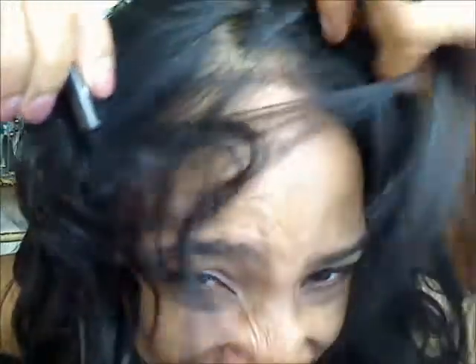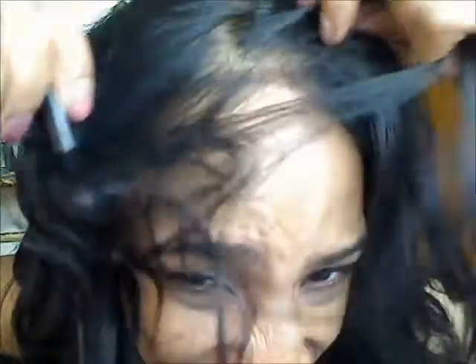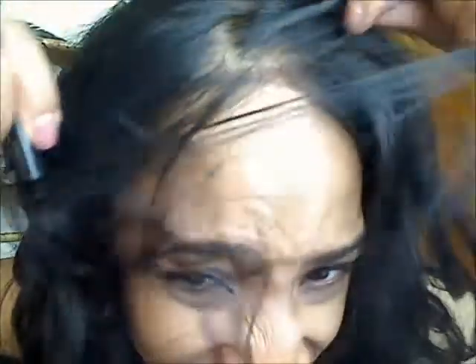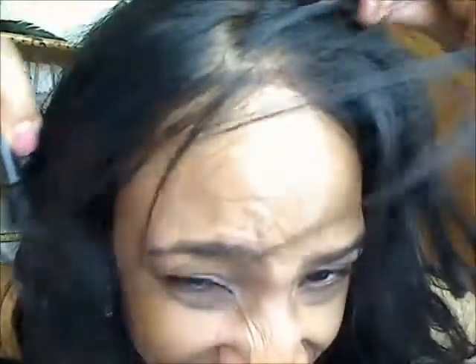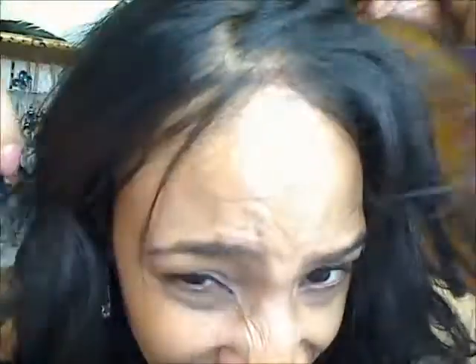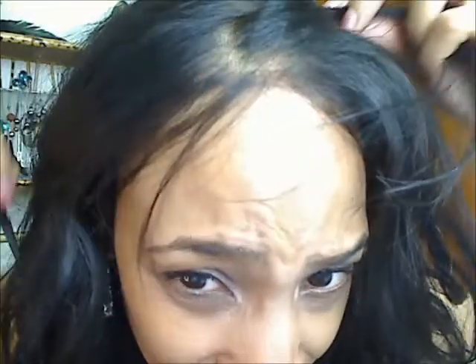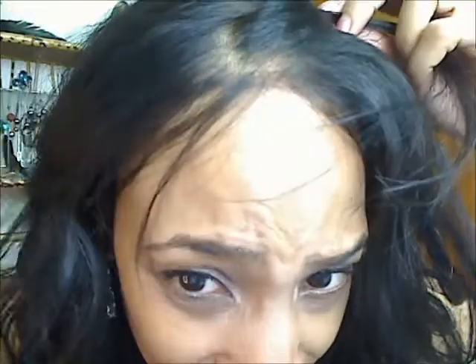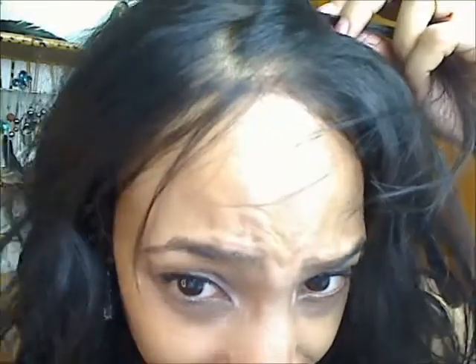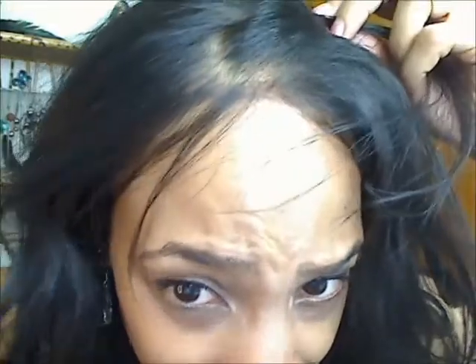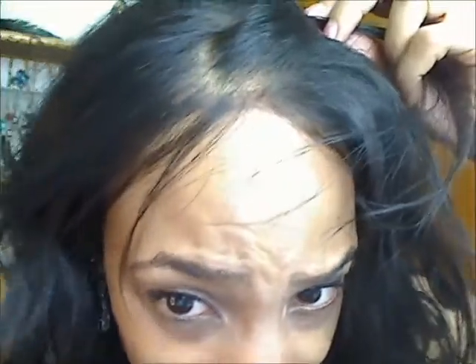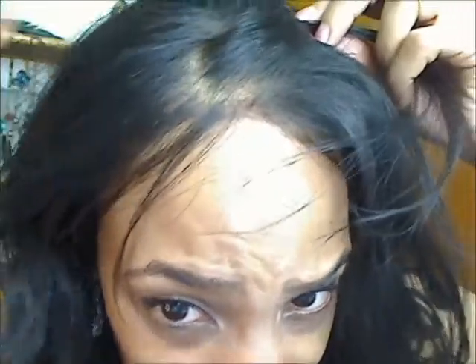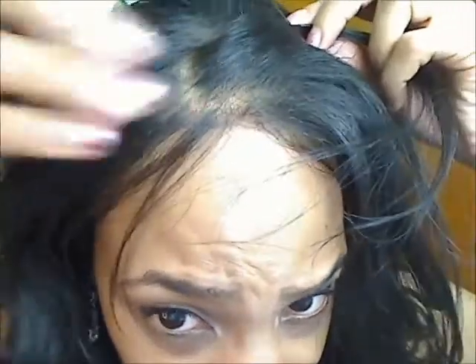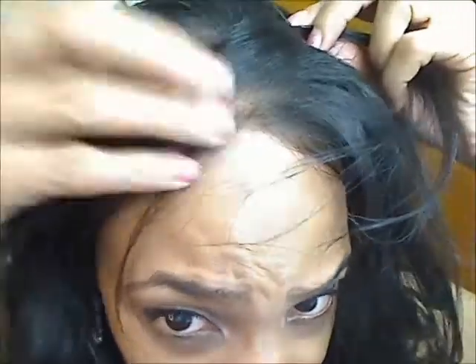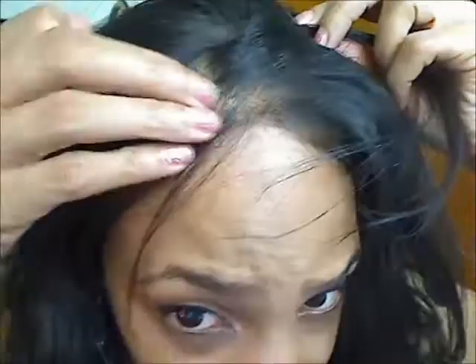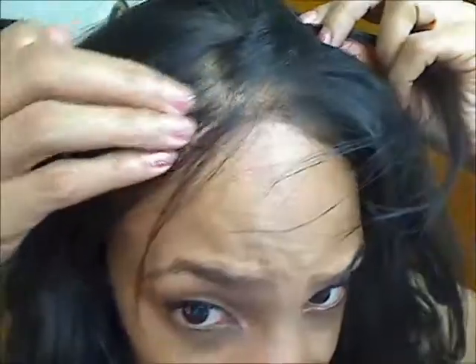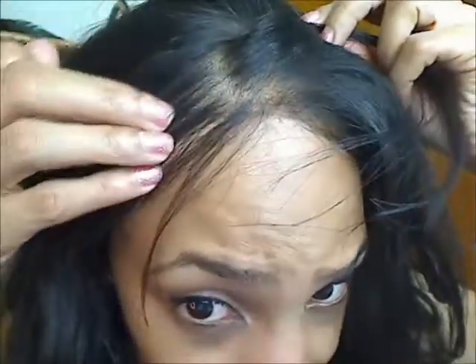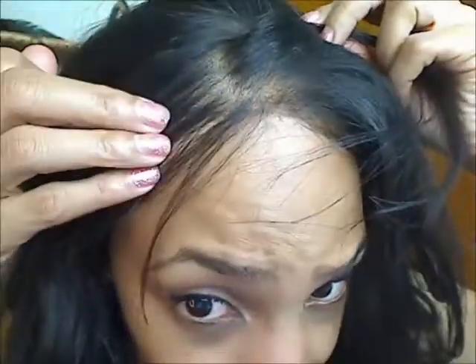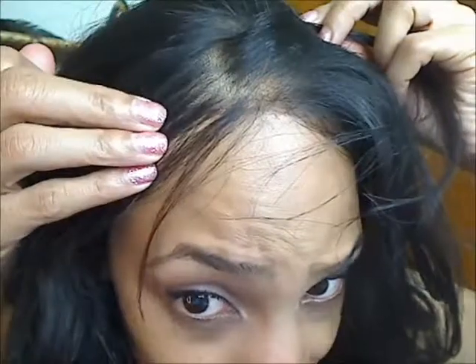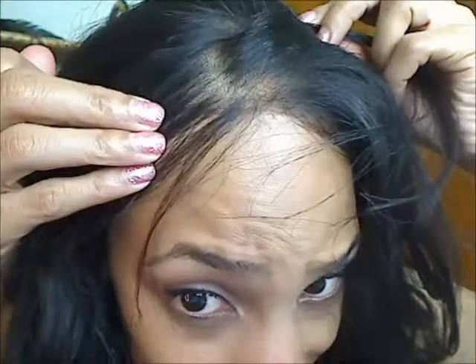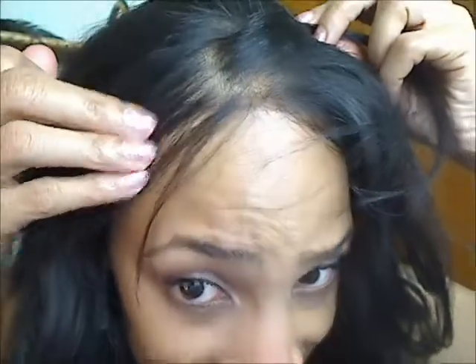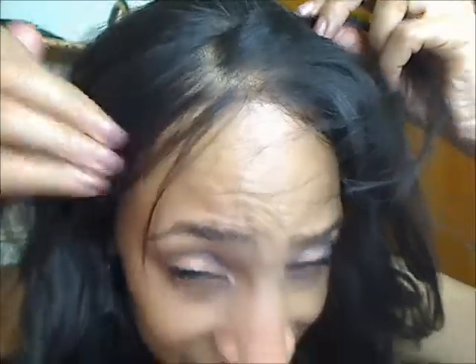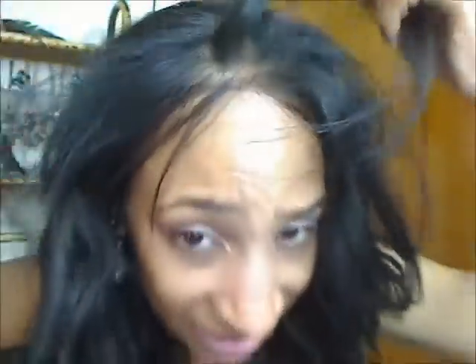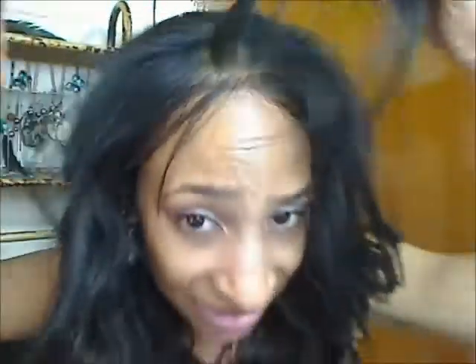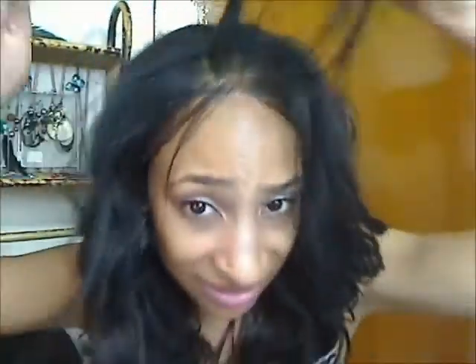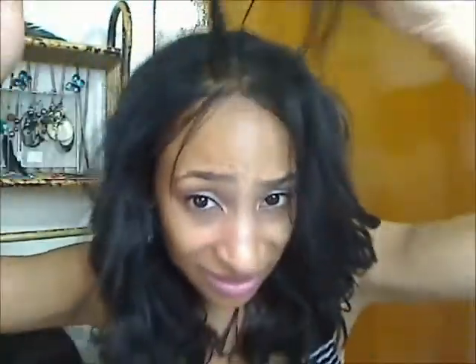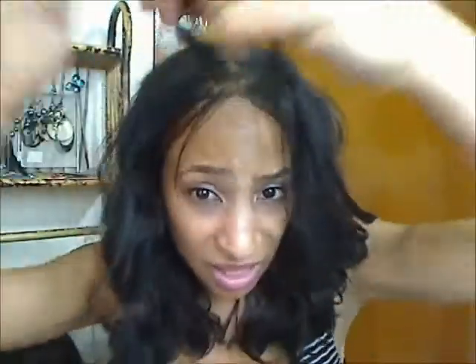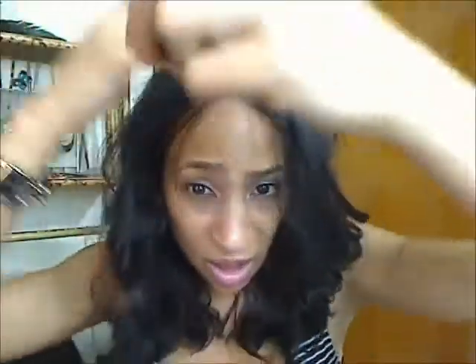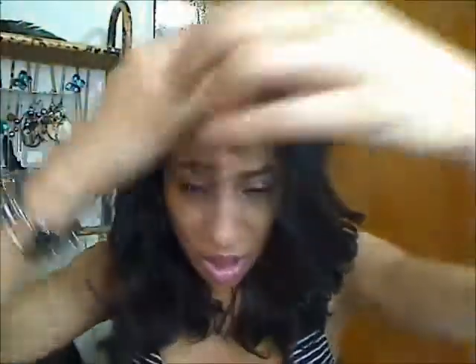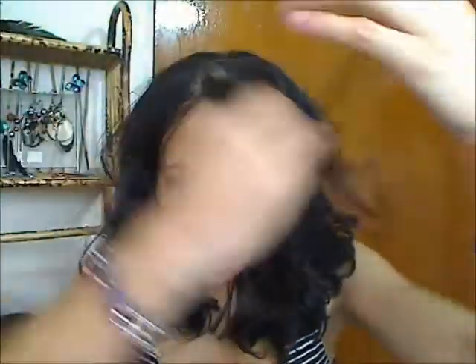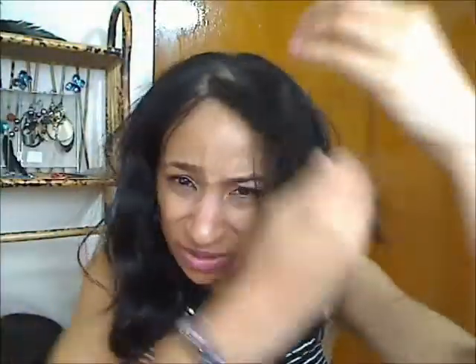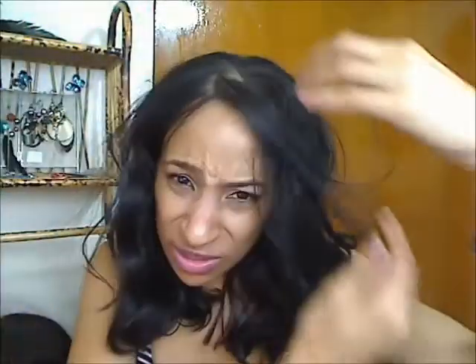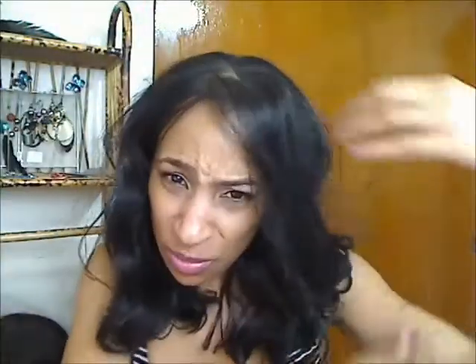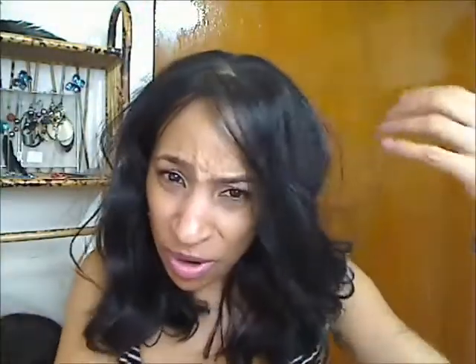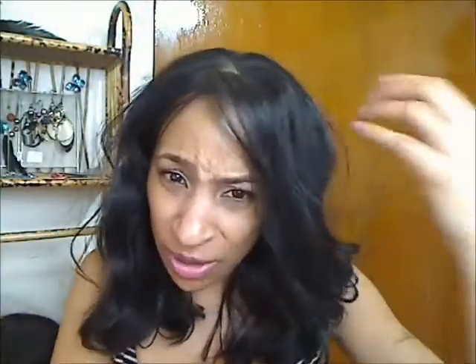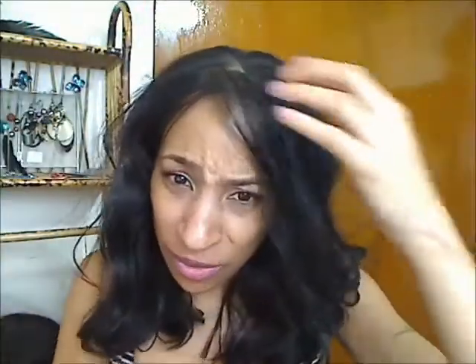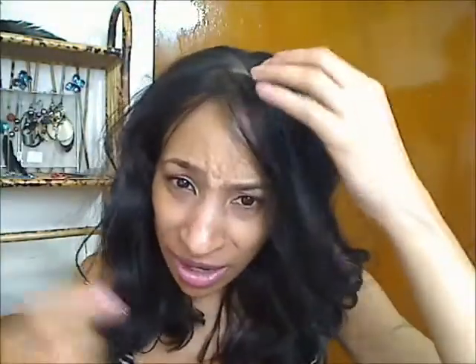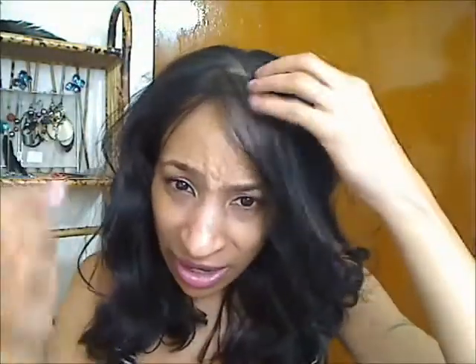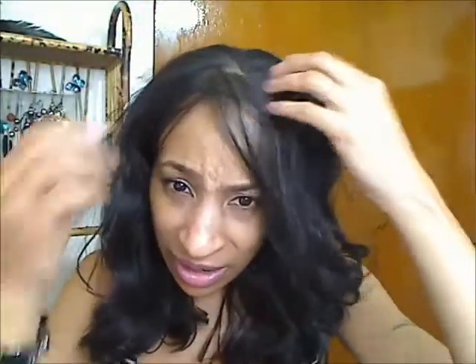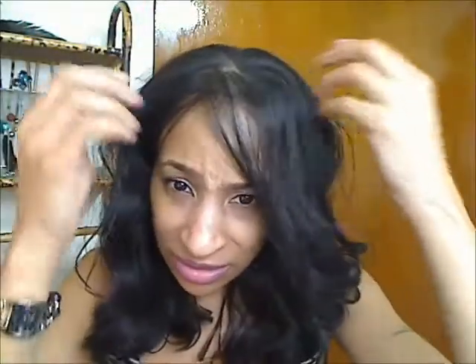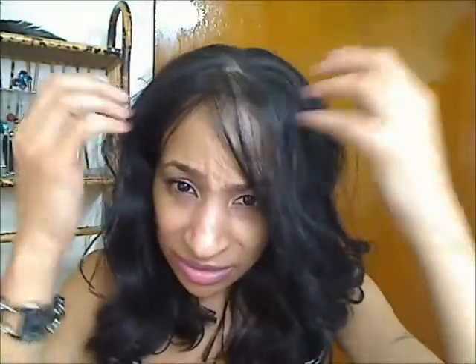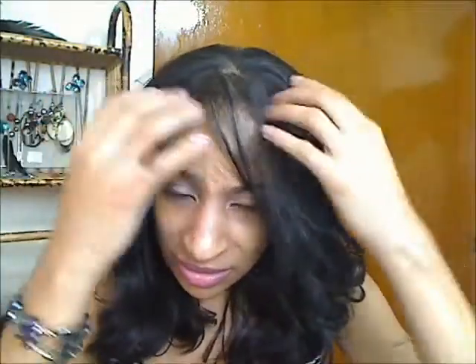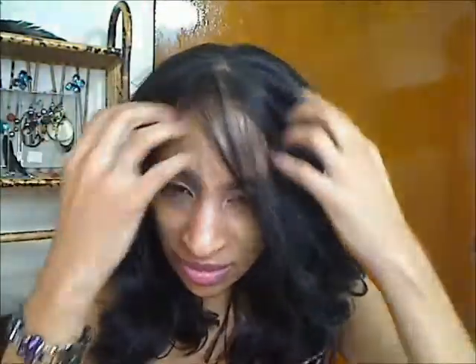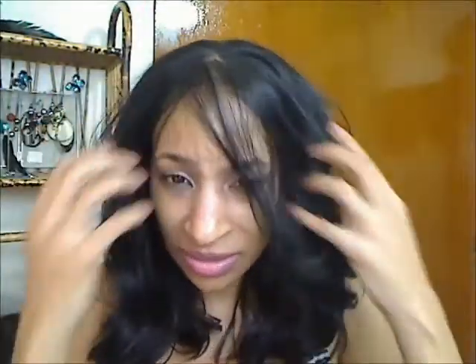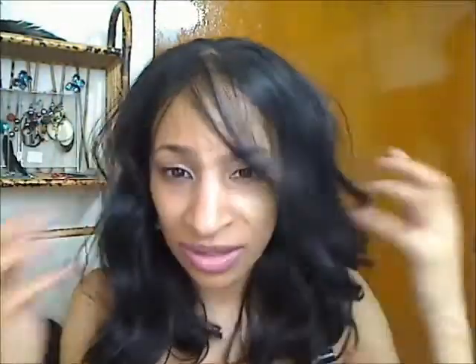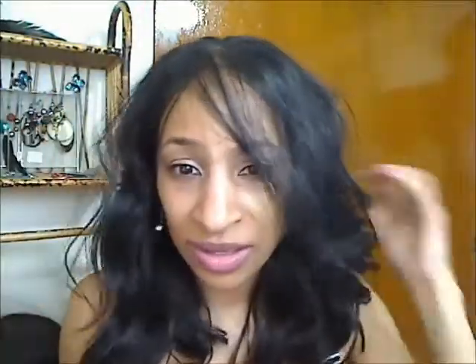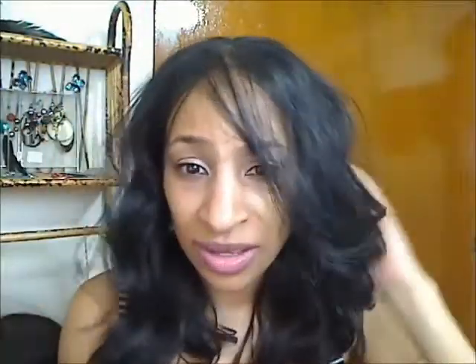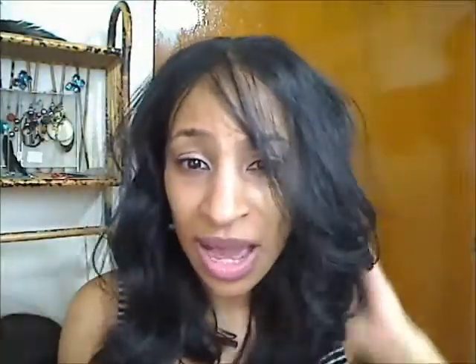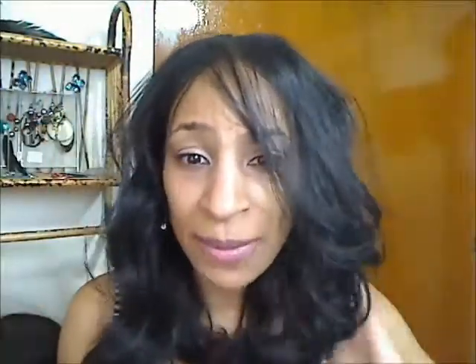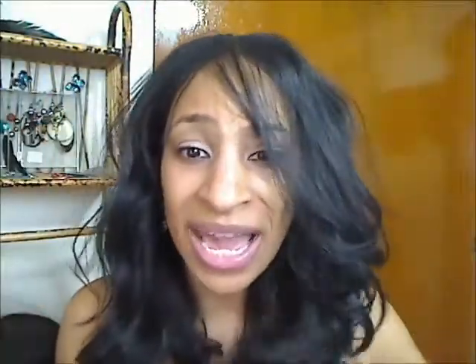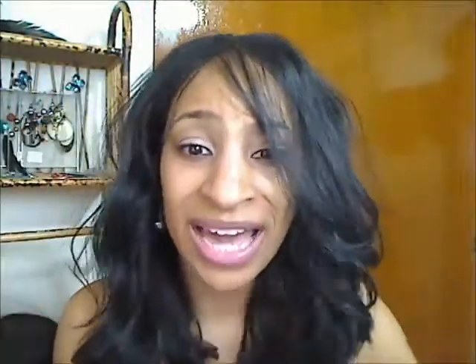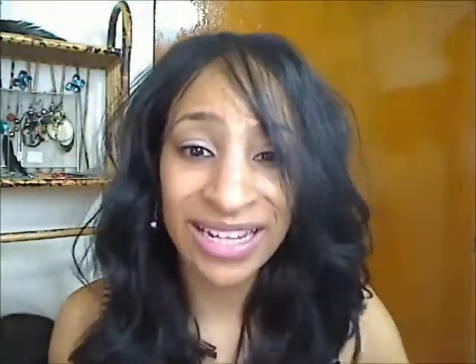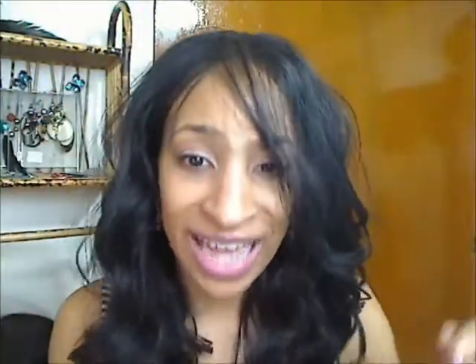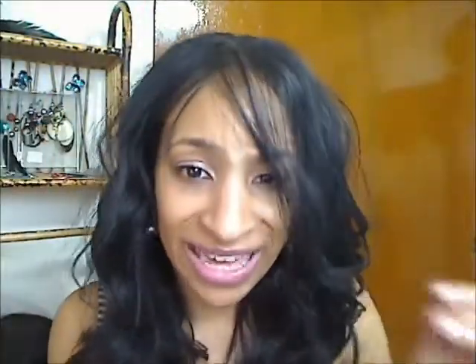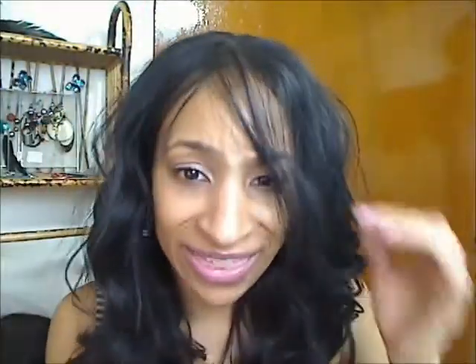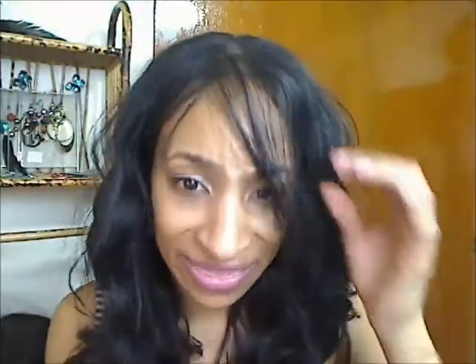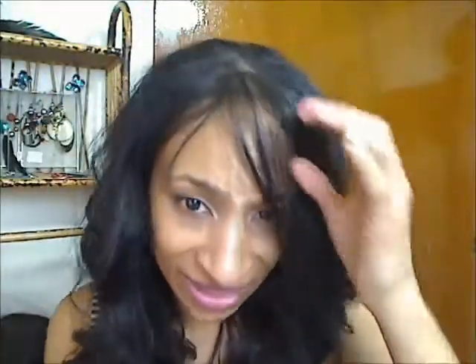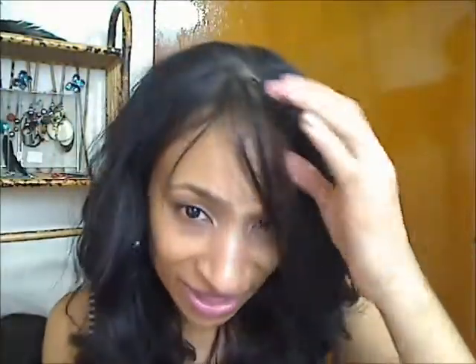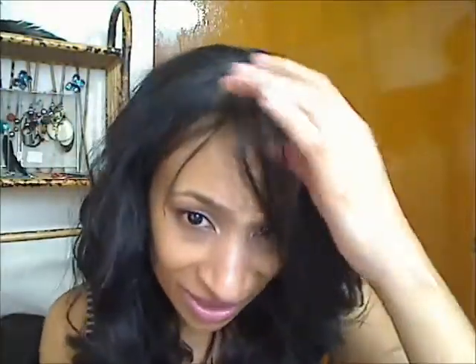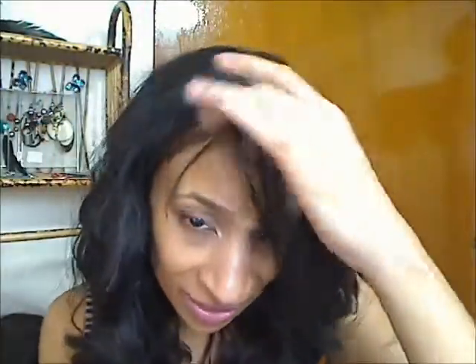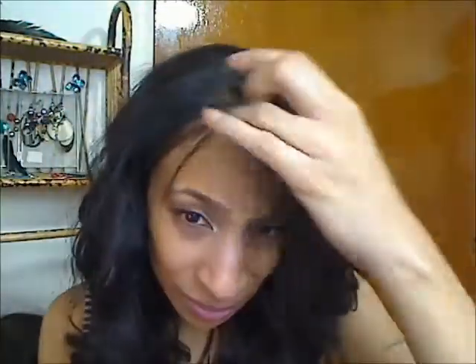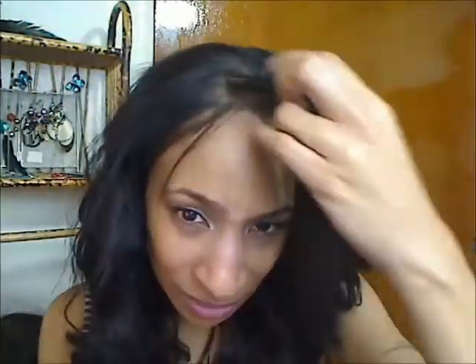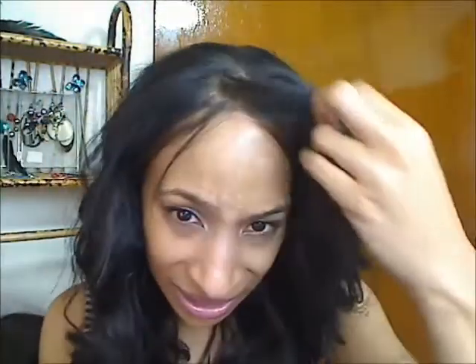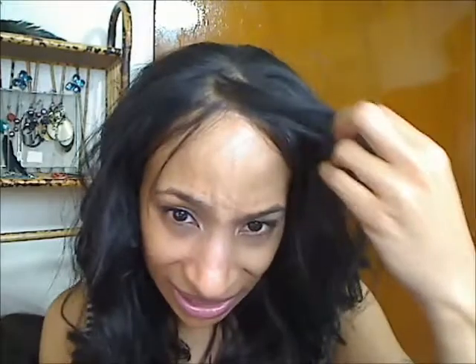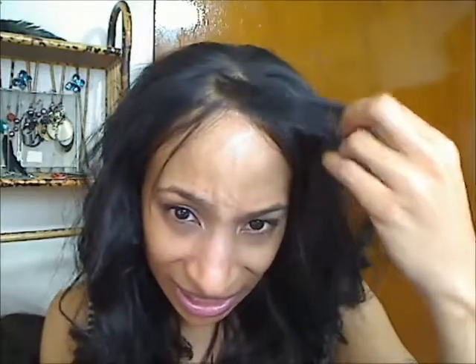There we go — you can see it. I like it thin, but I feel like any thinner than this would be too thin.